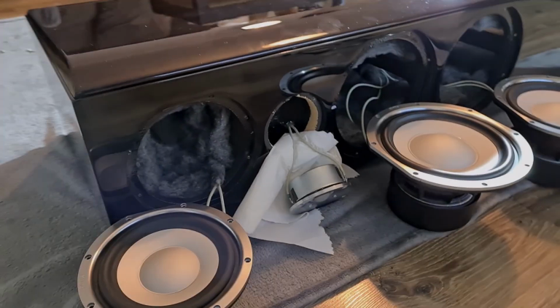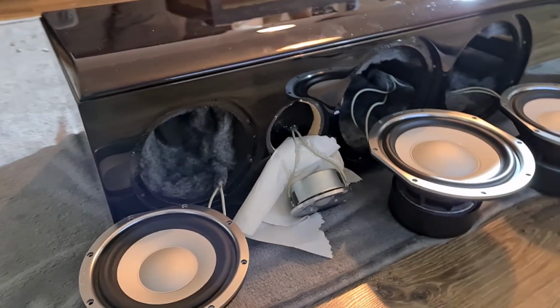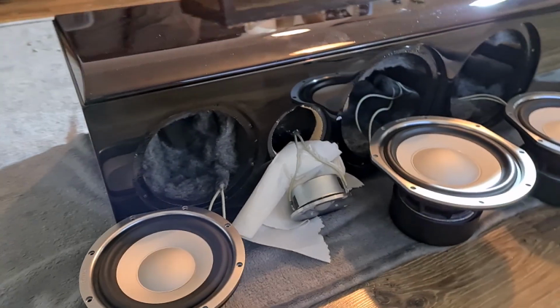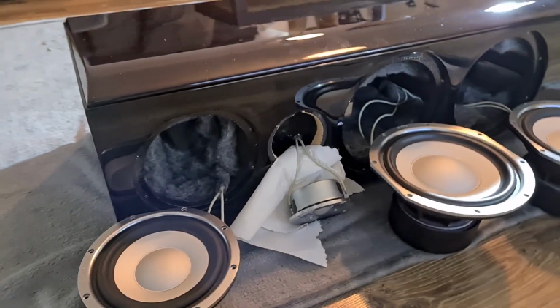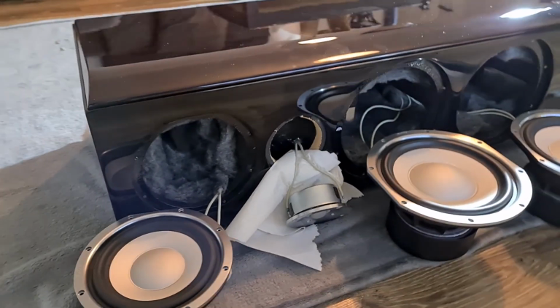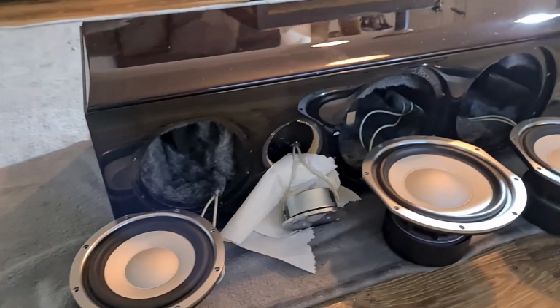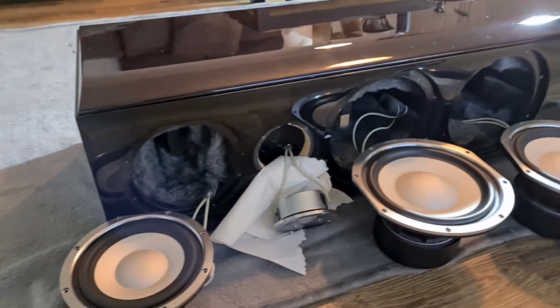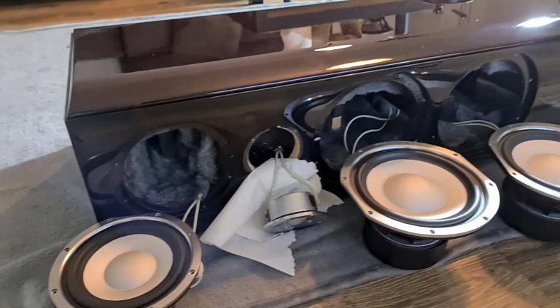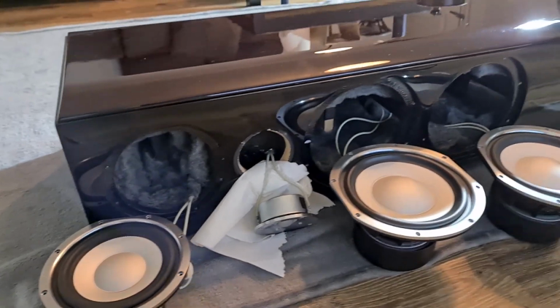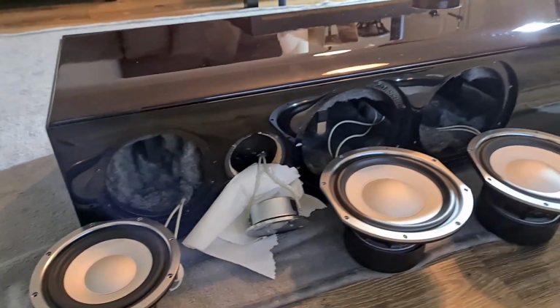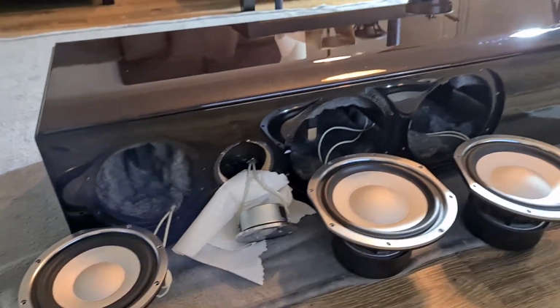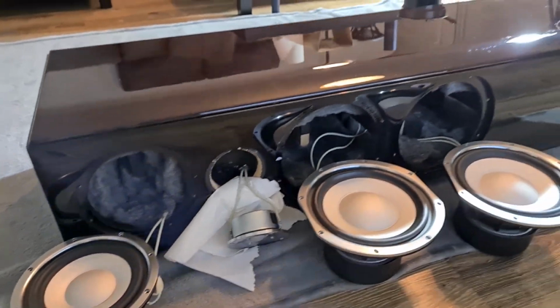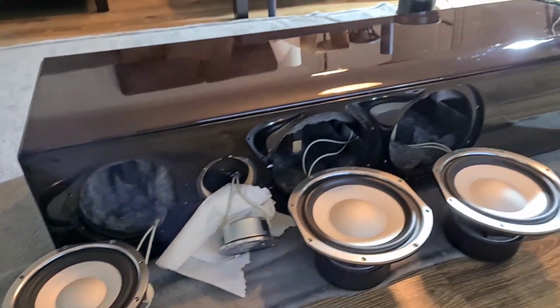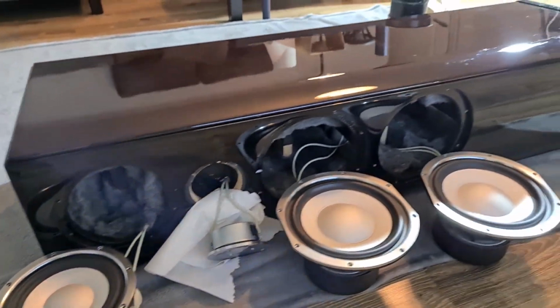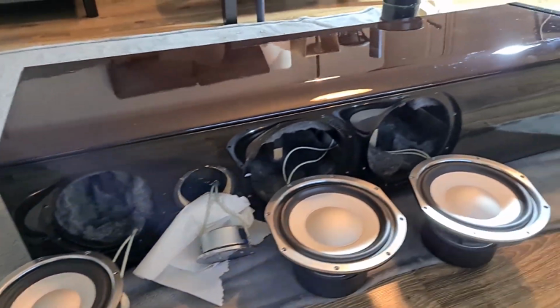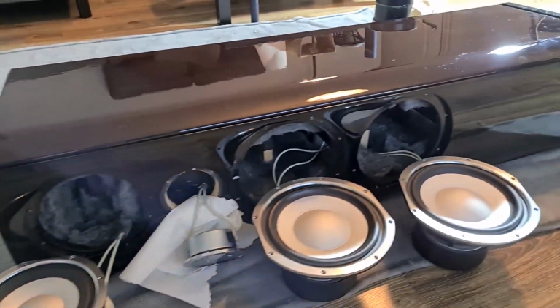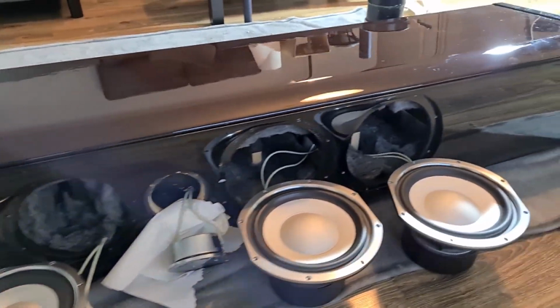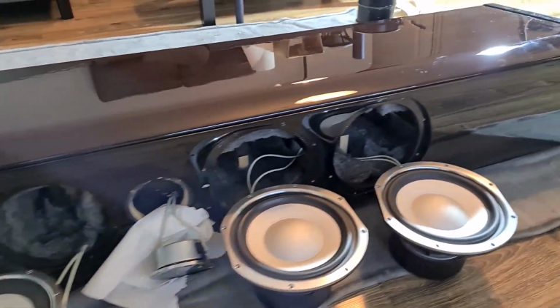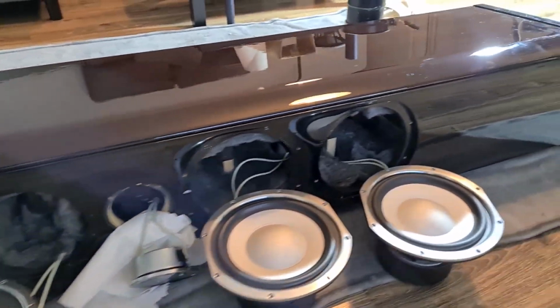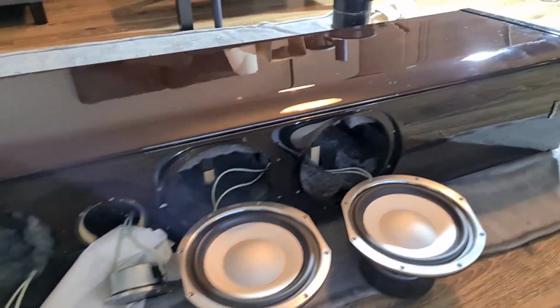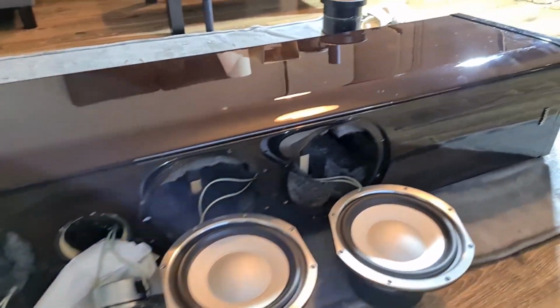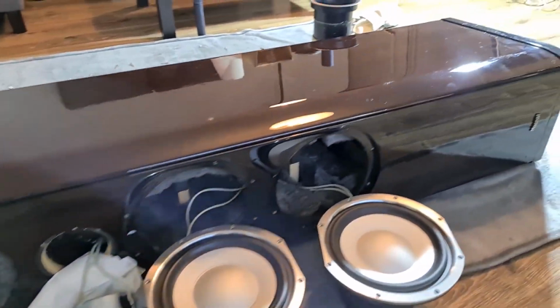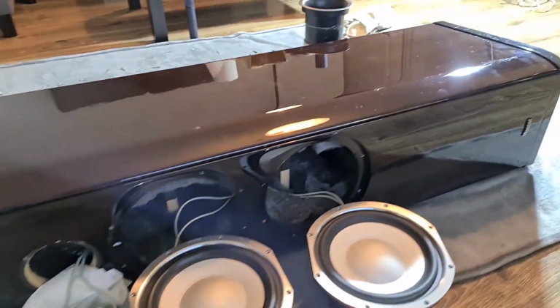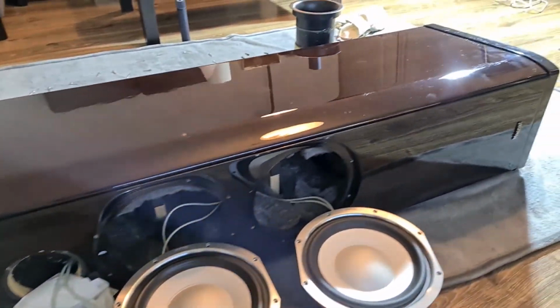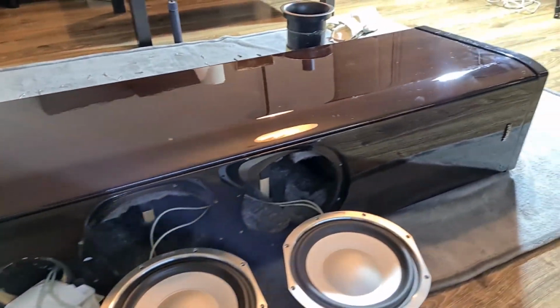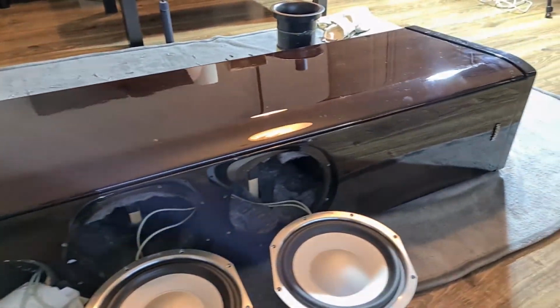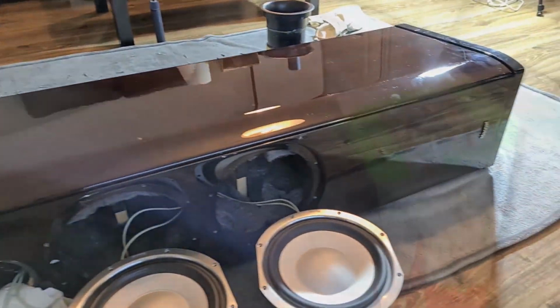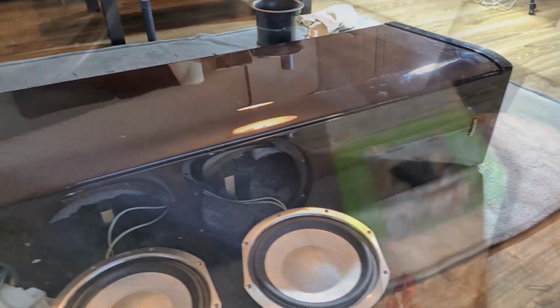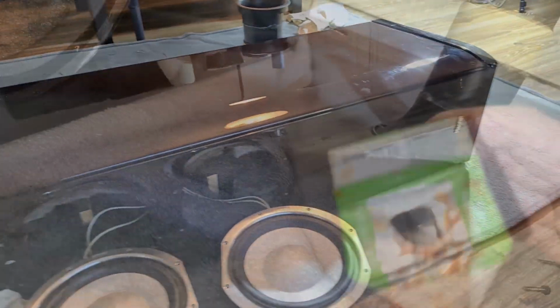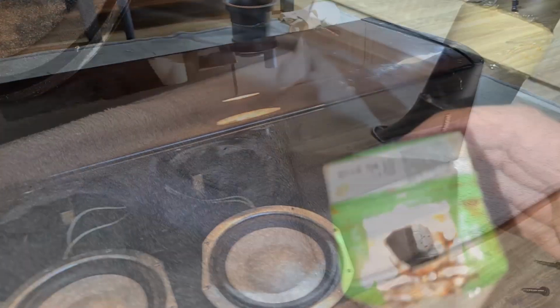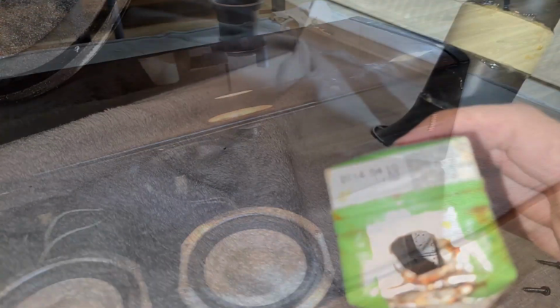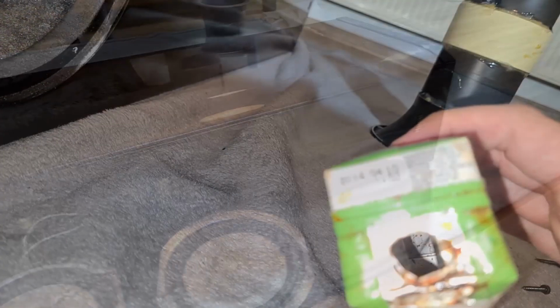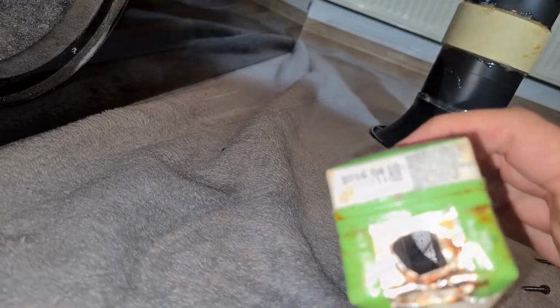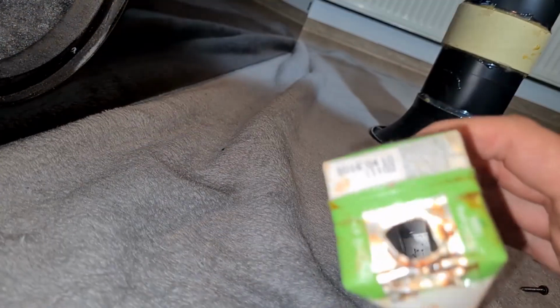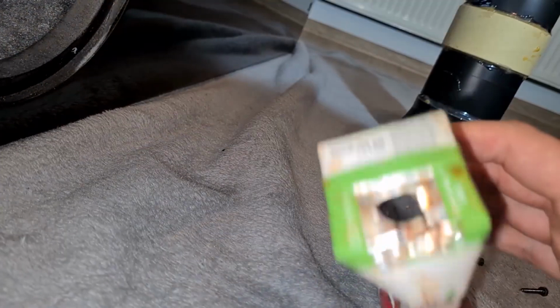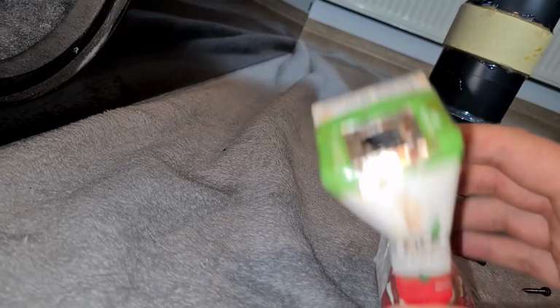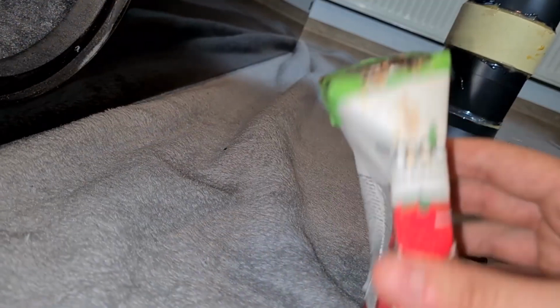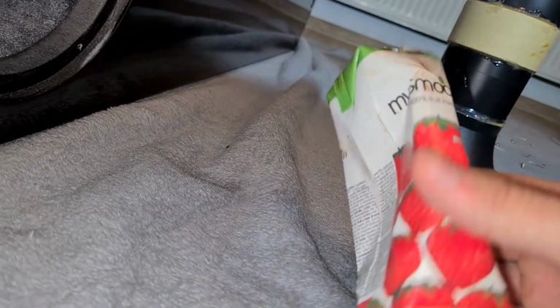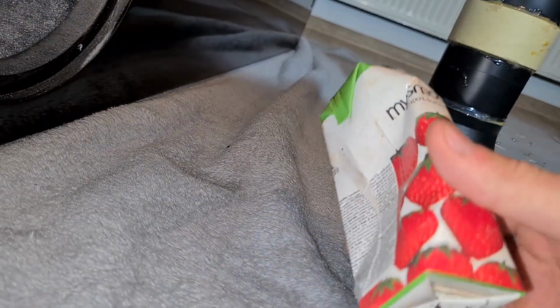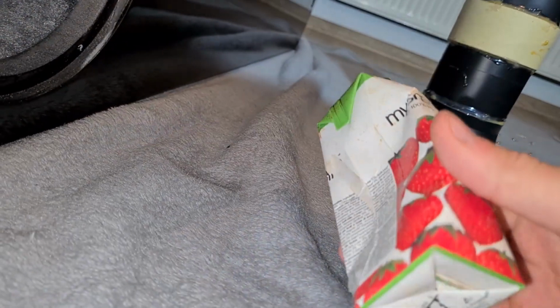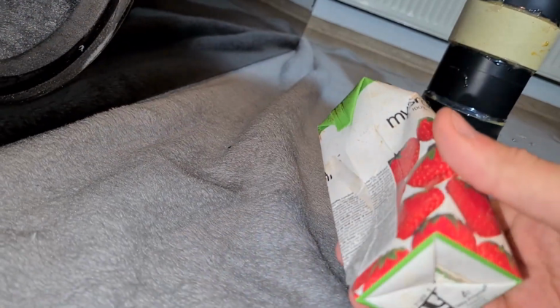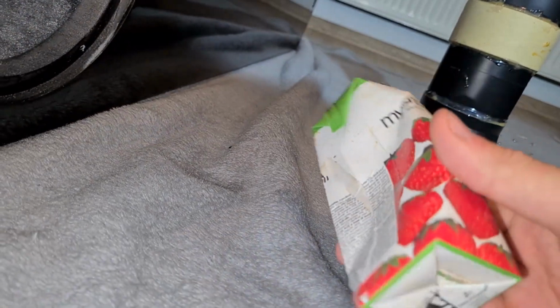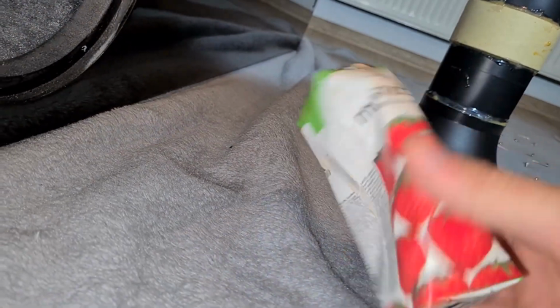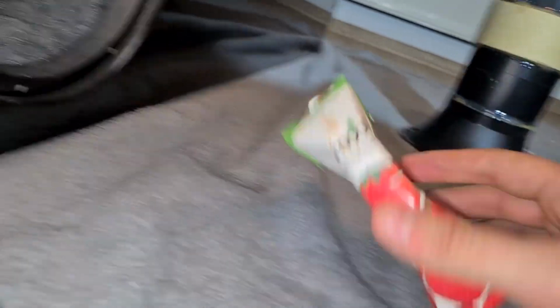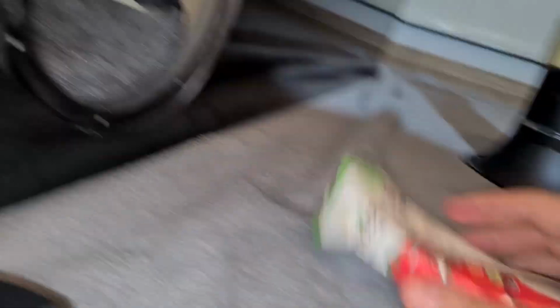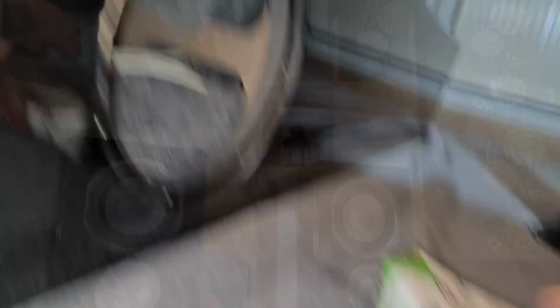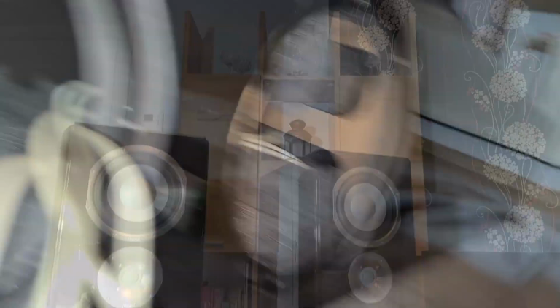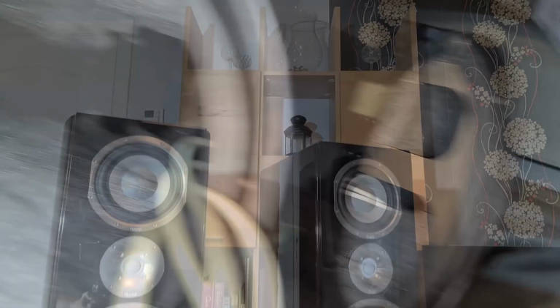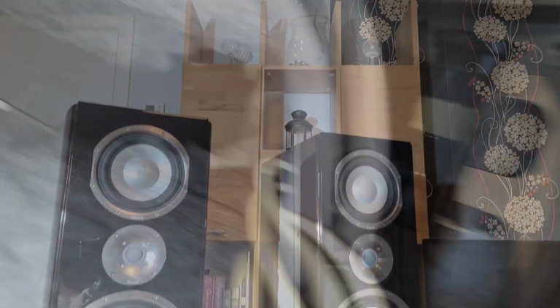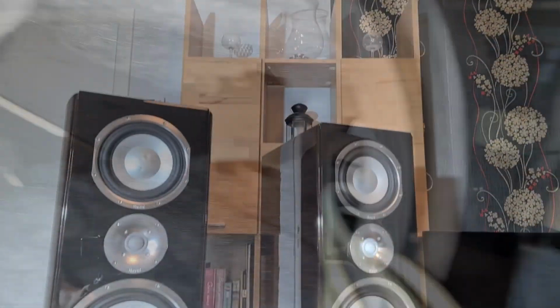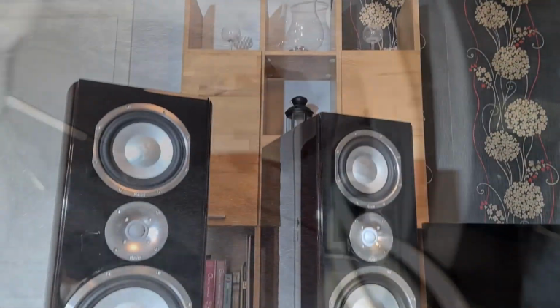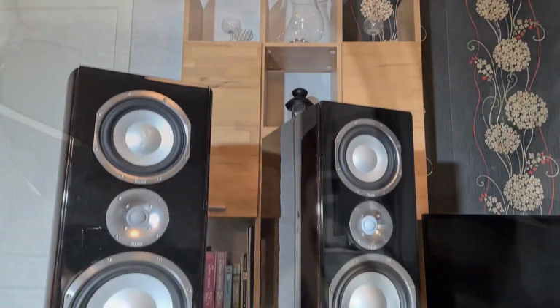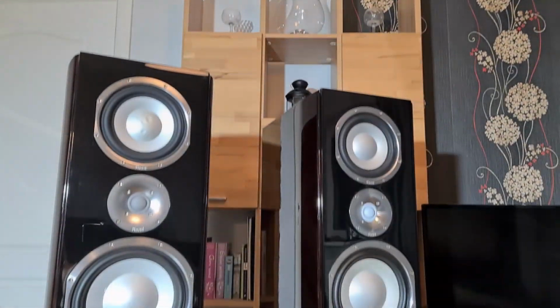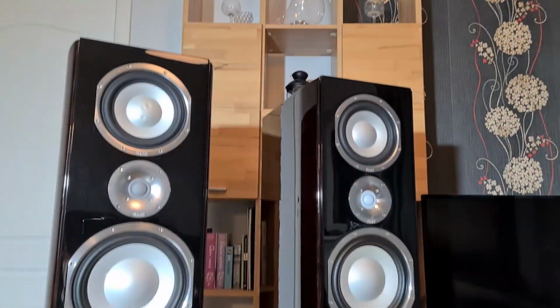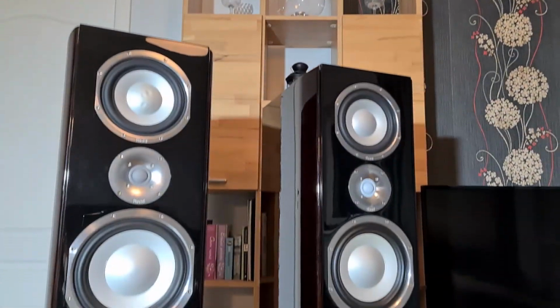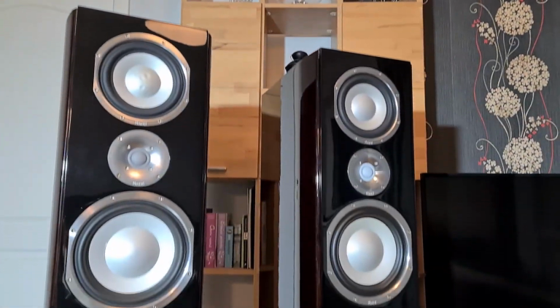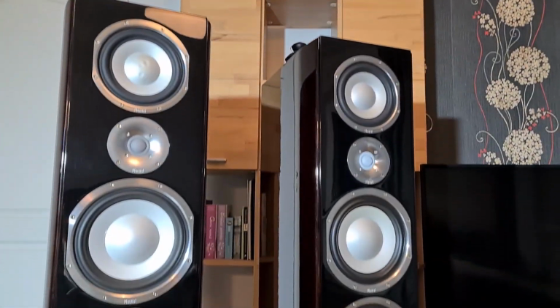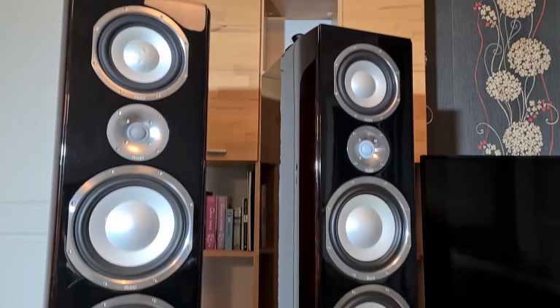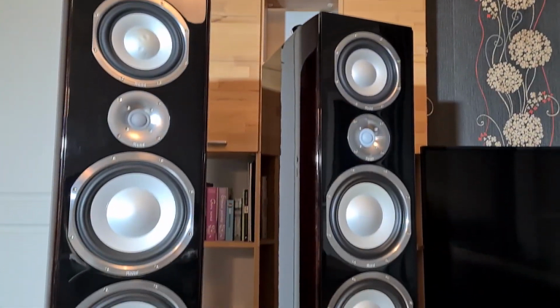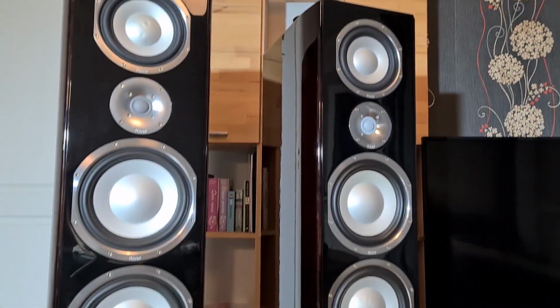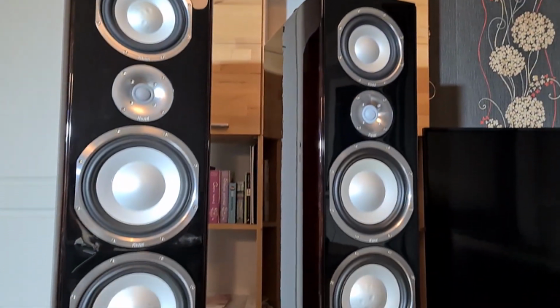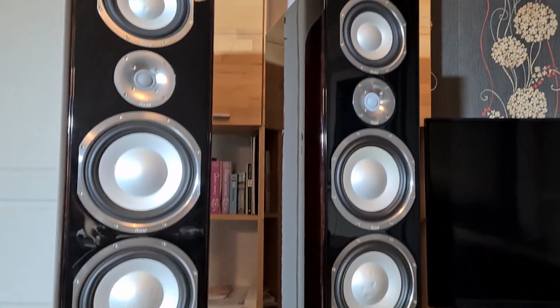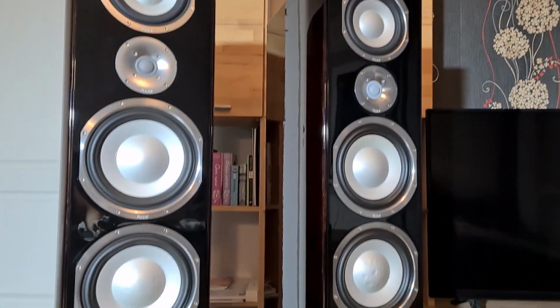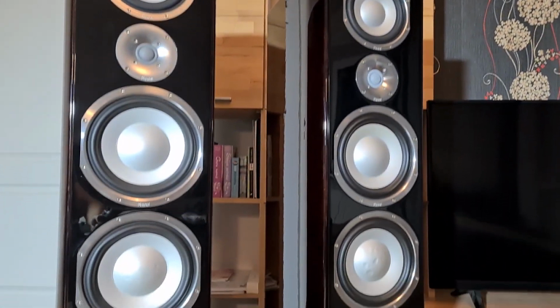Welcome back everyone. Today I'll show you how to find an old smoothie in your $4,000 speakers.